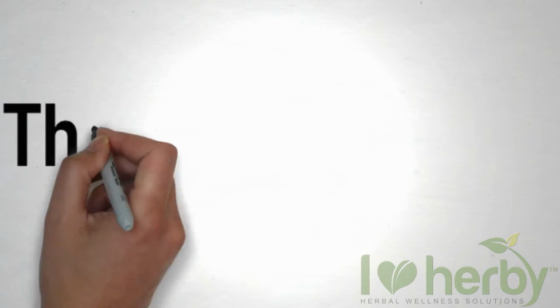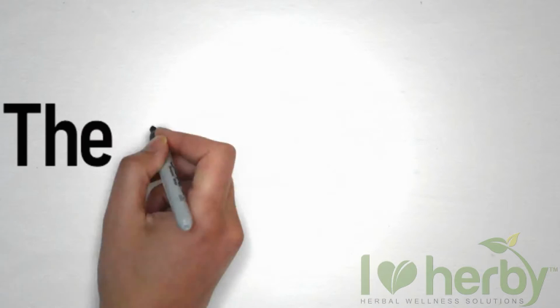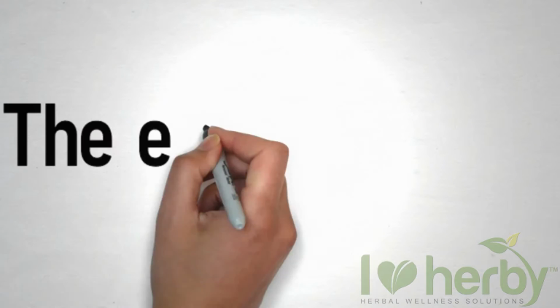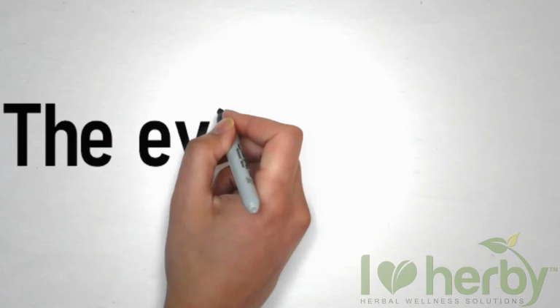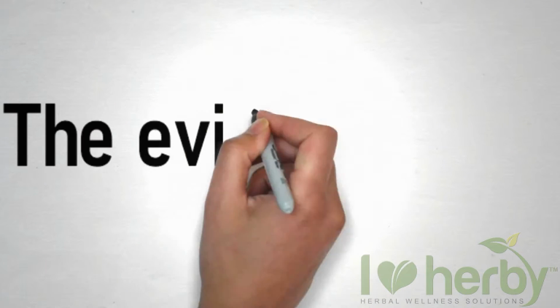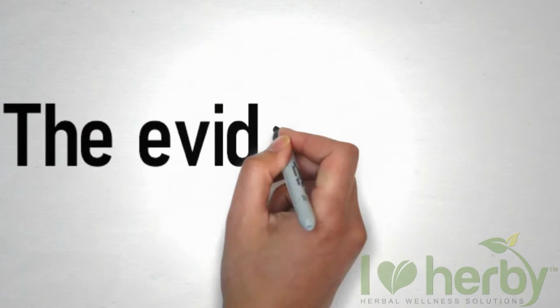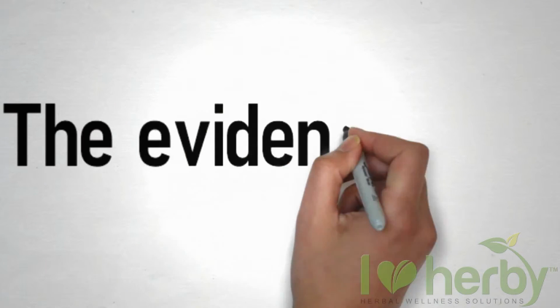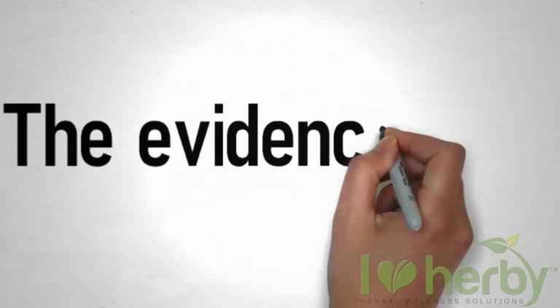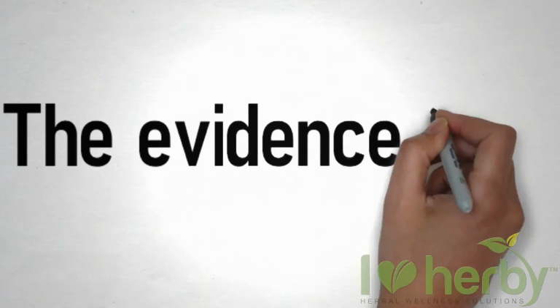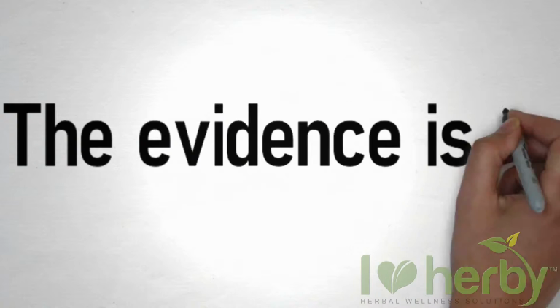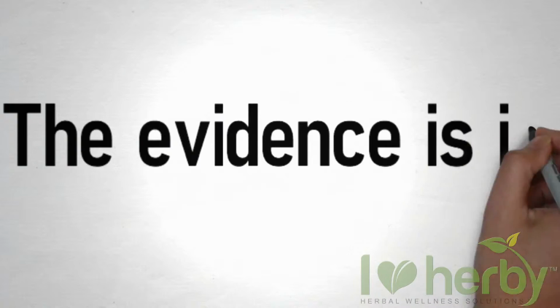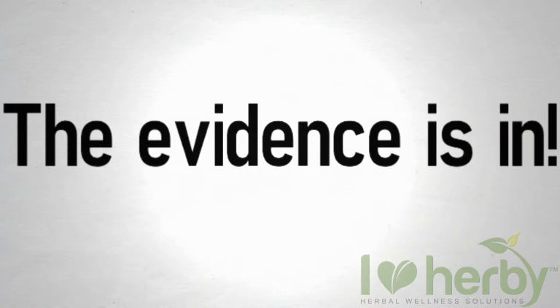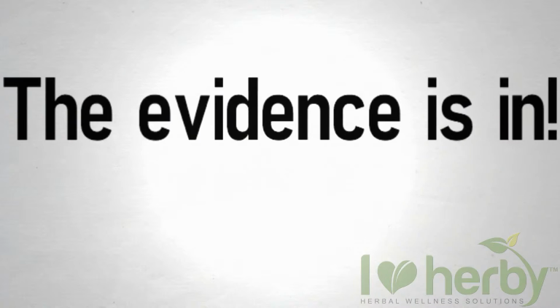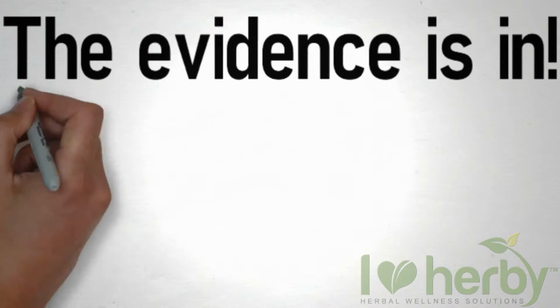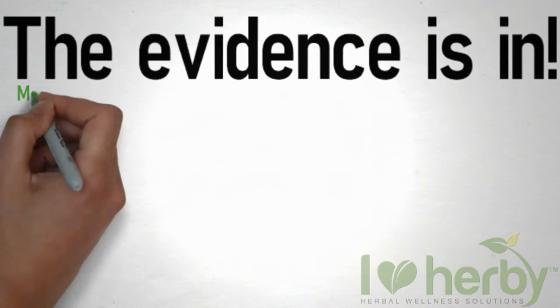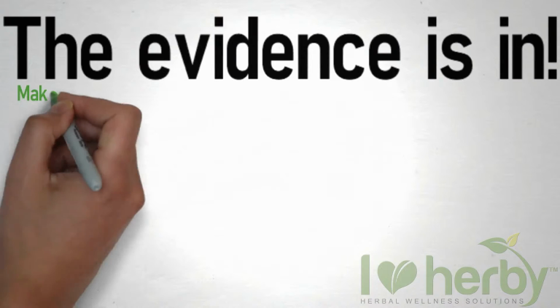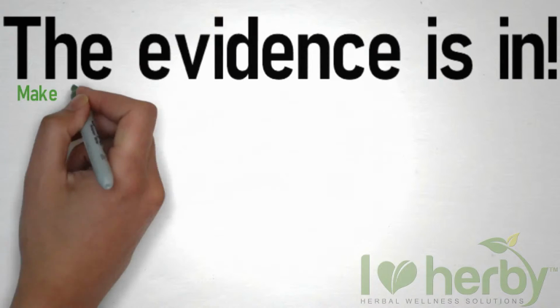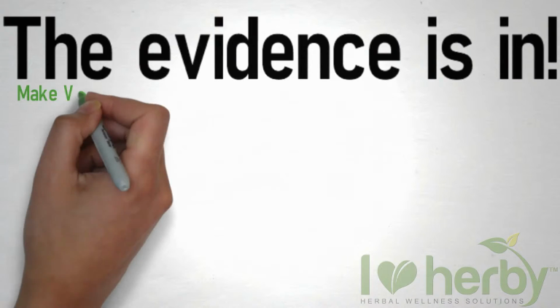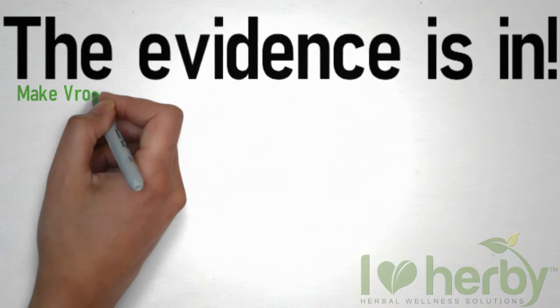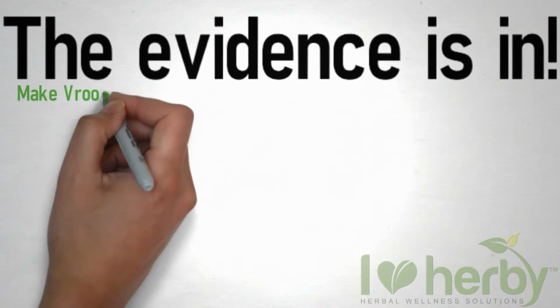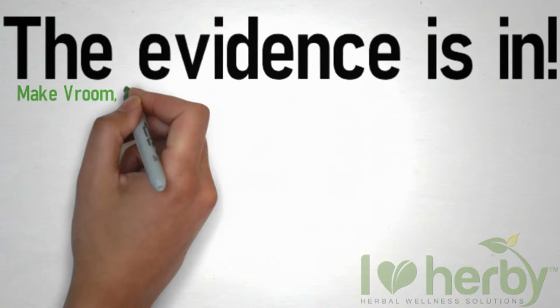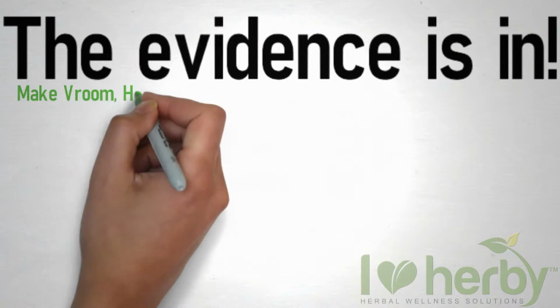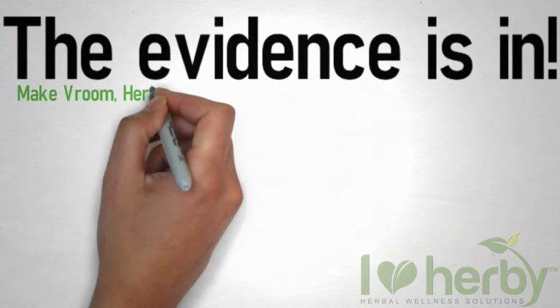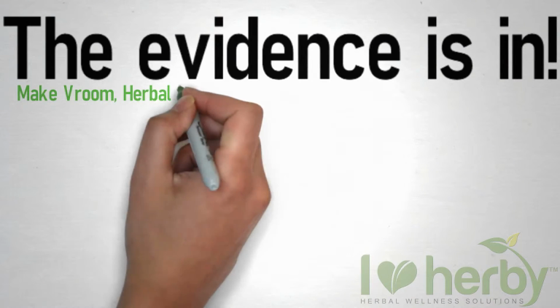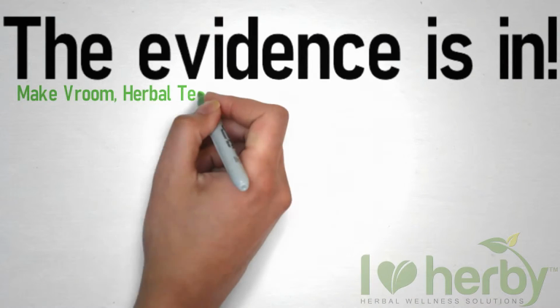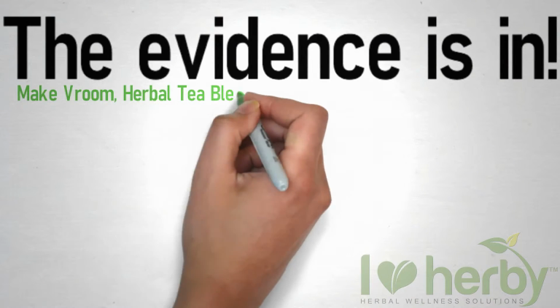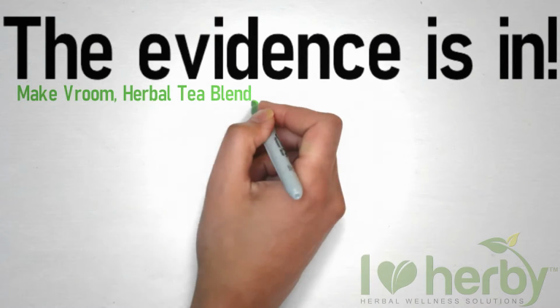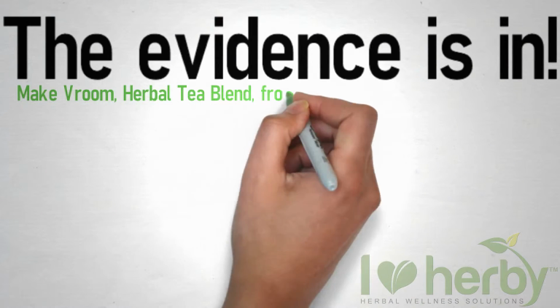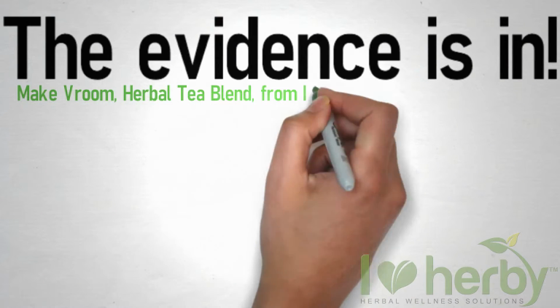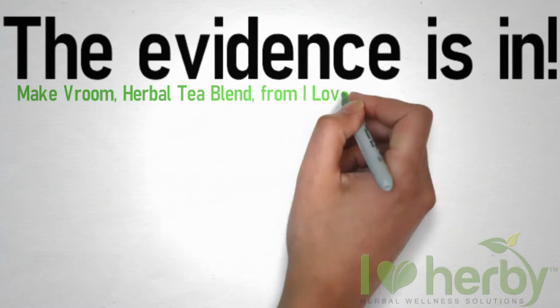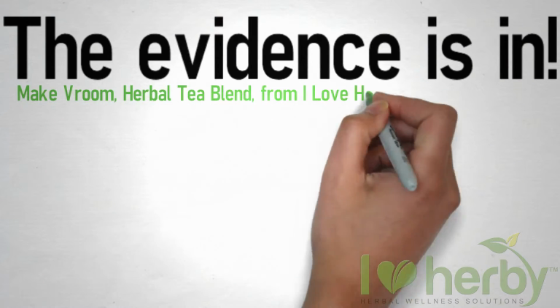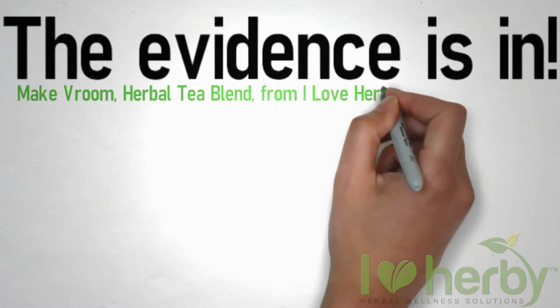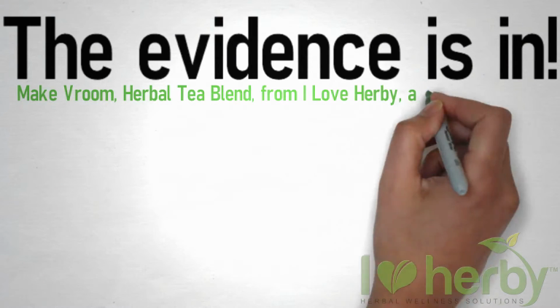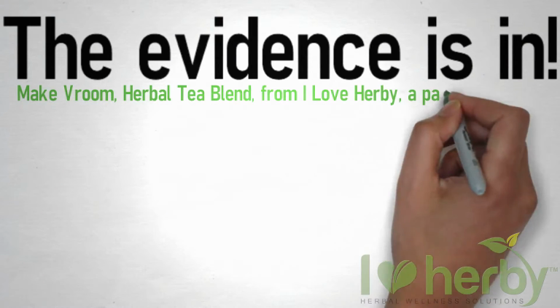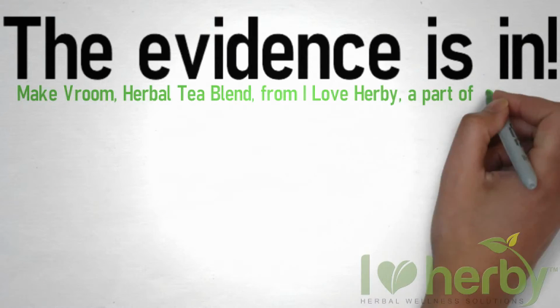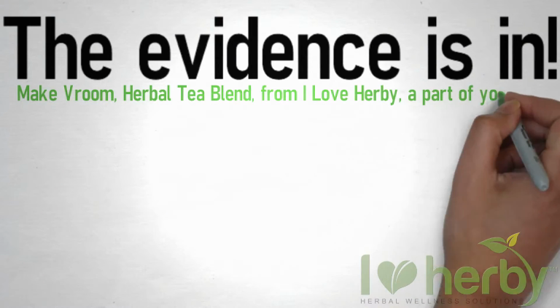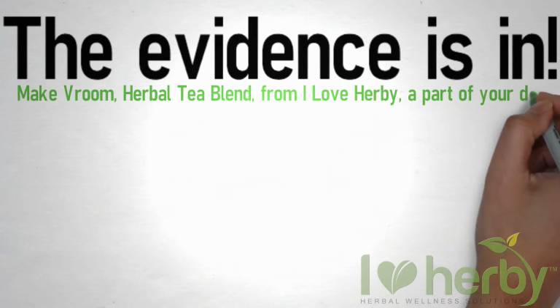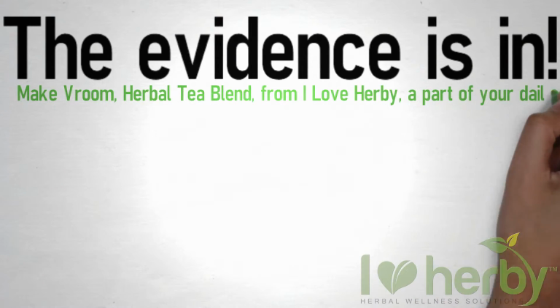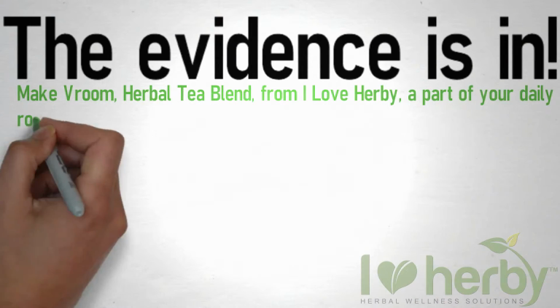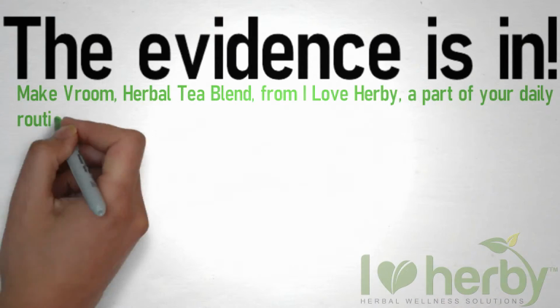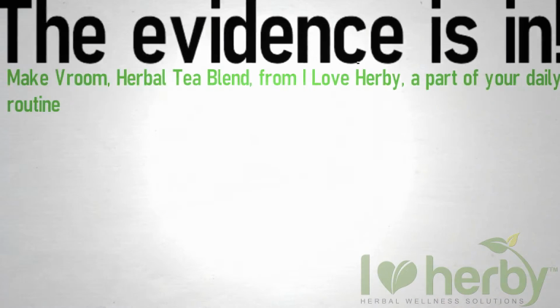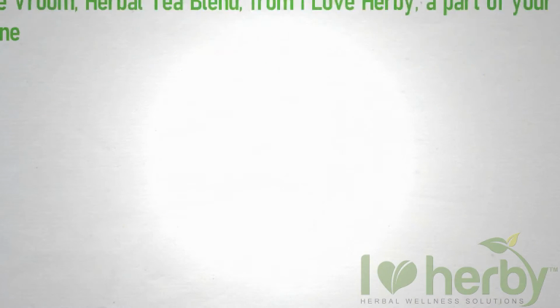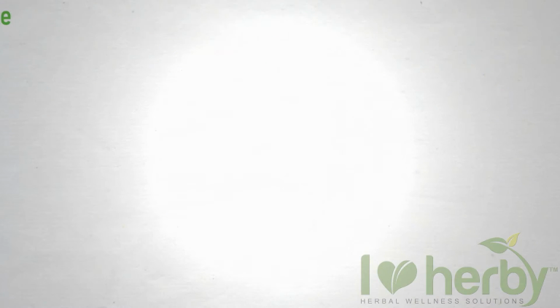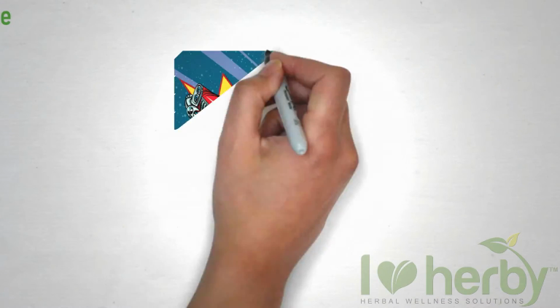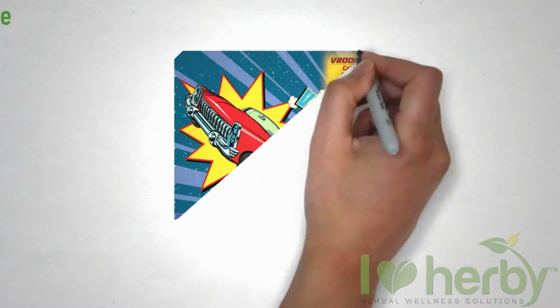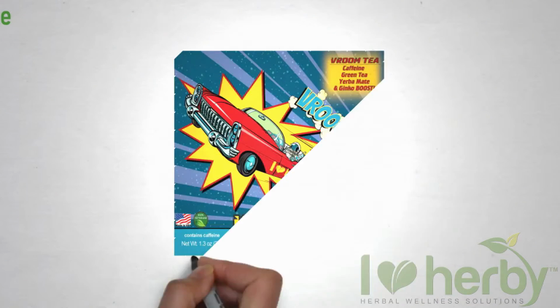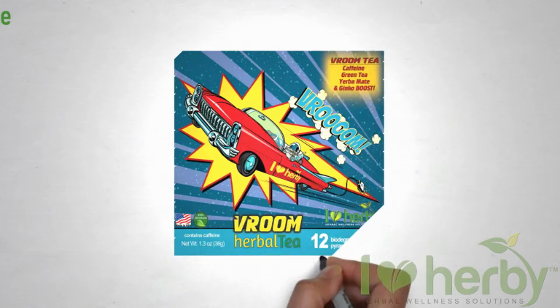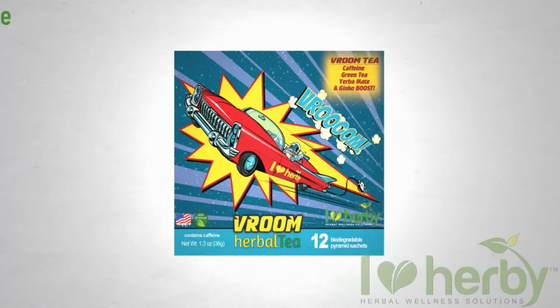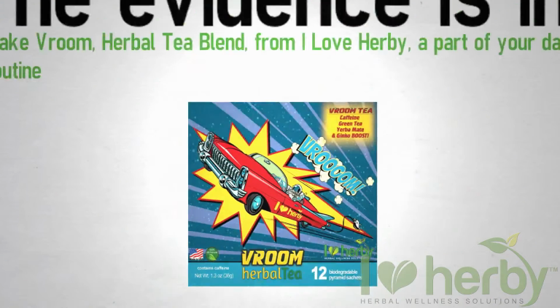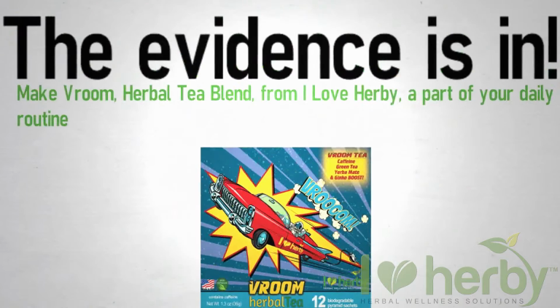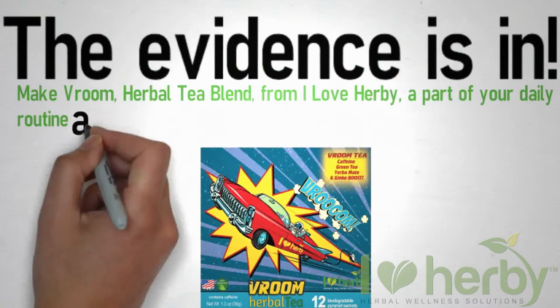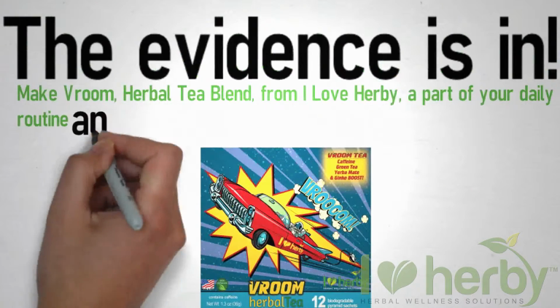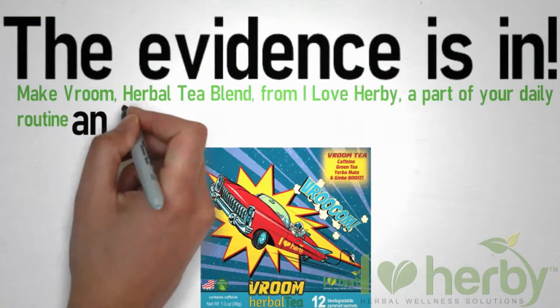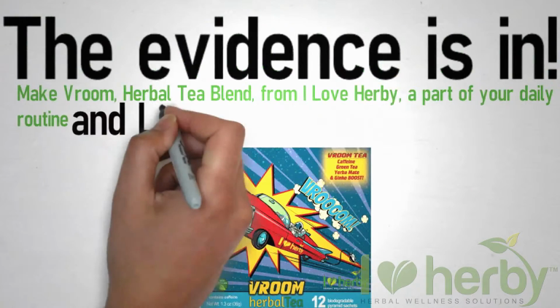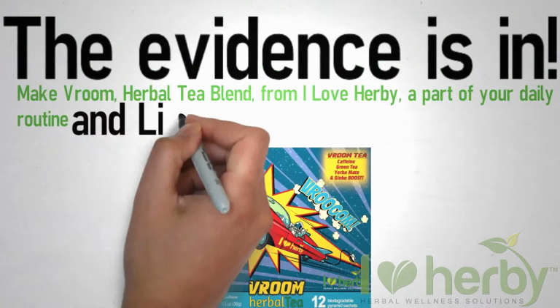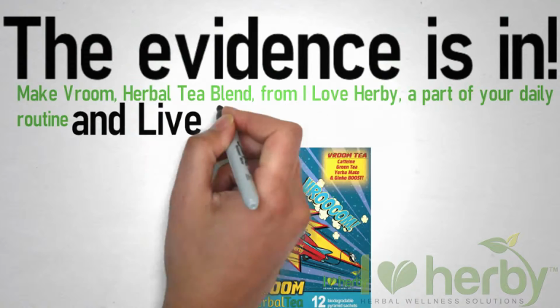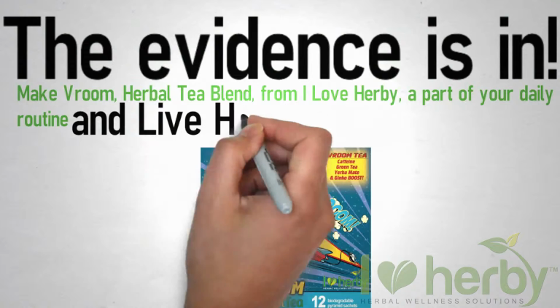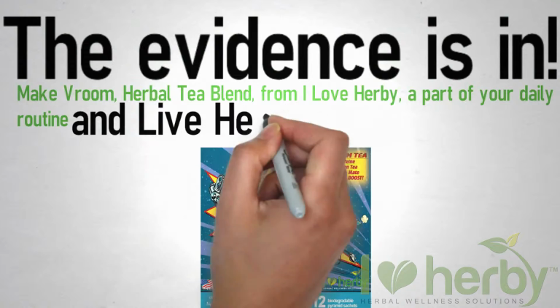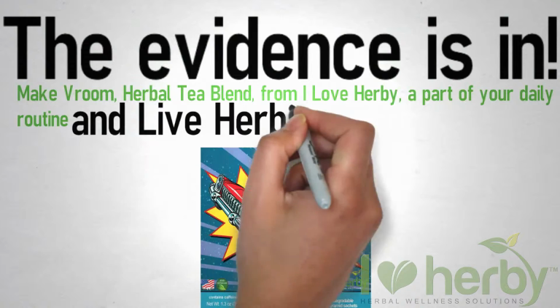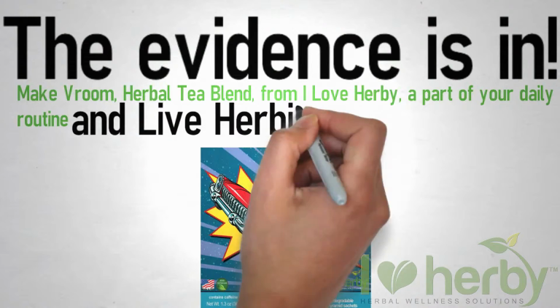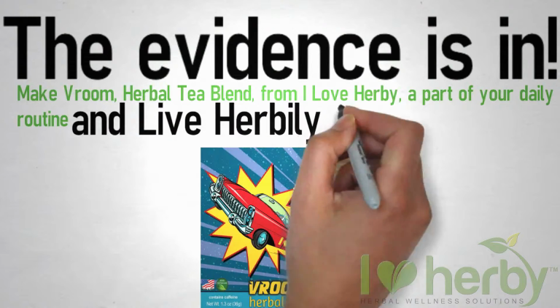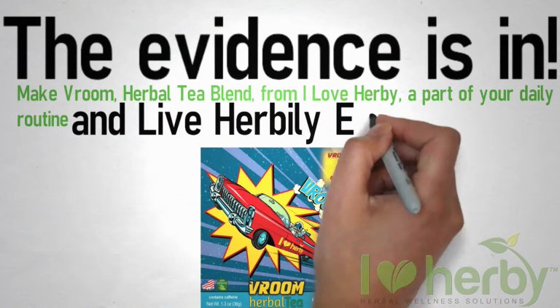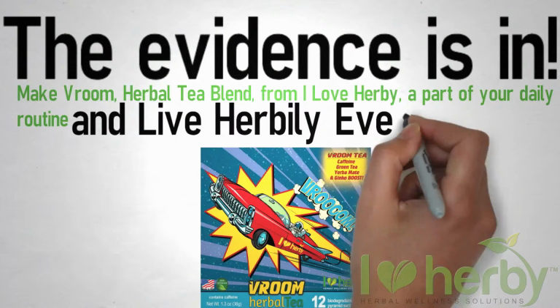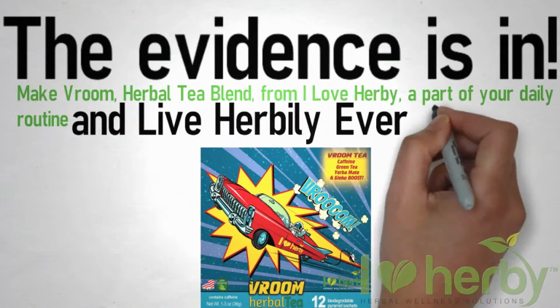The evidence is in. Make Vroom Herbal Tea Blend from I Love Herbie a part of your daily routine, and live herbally ever after.